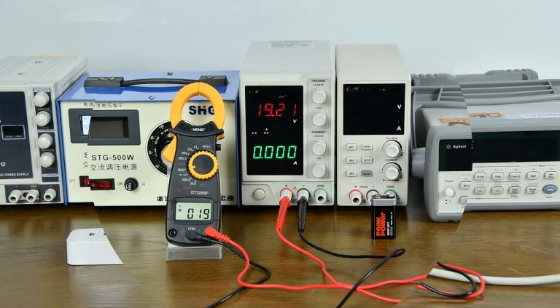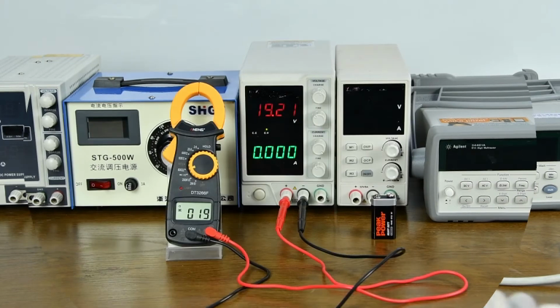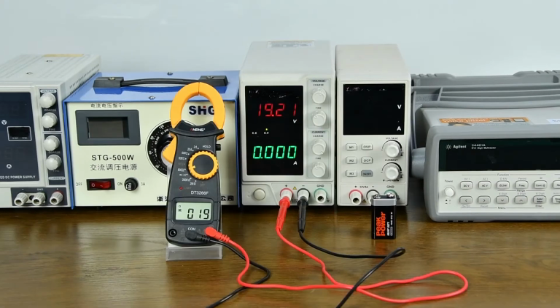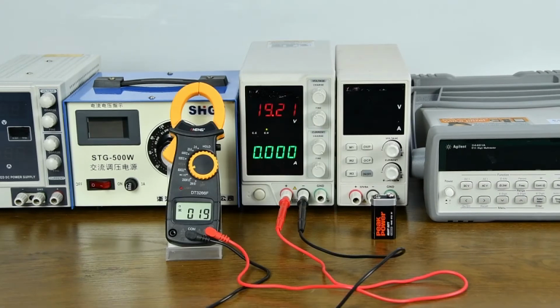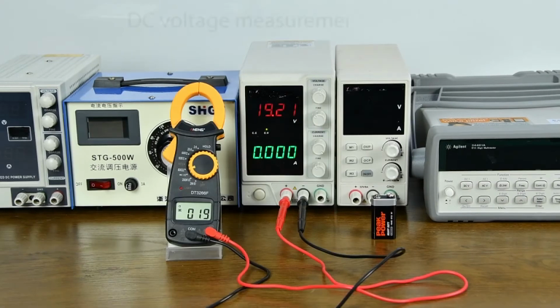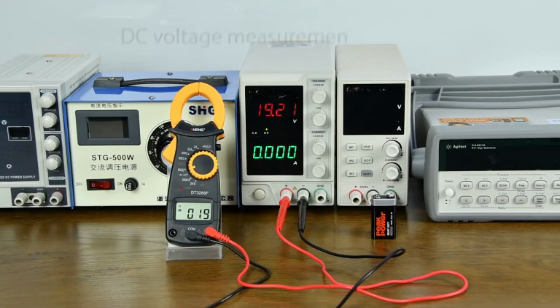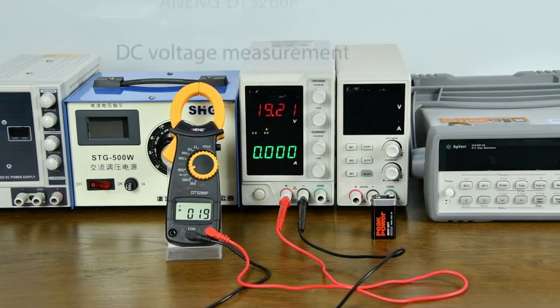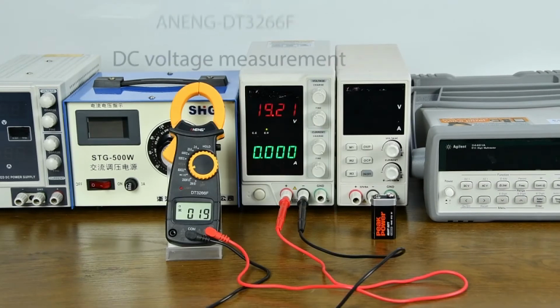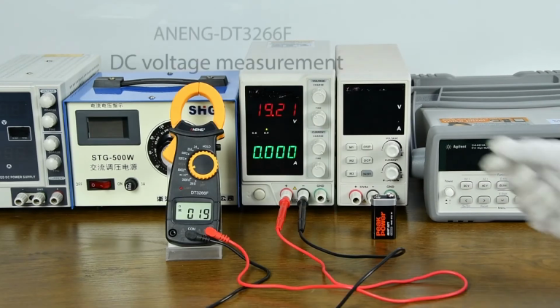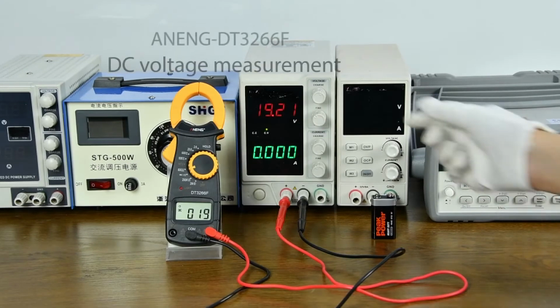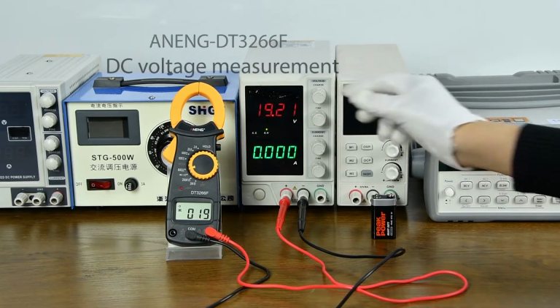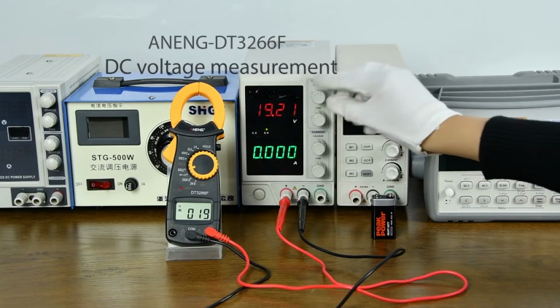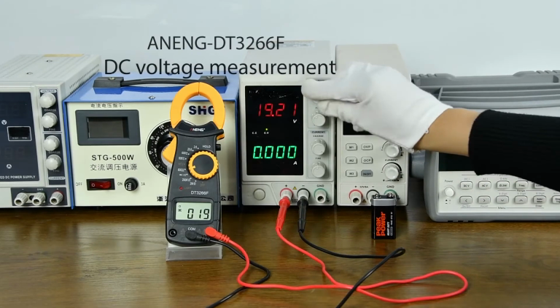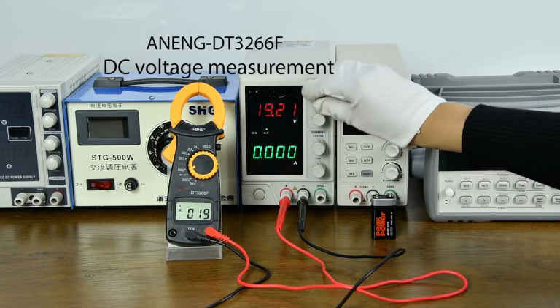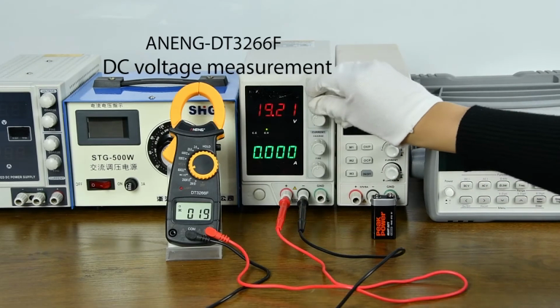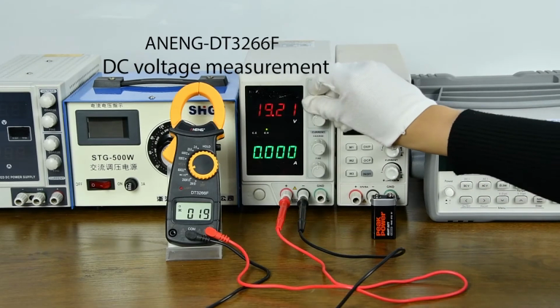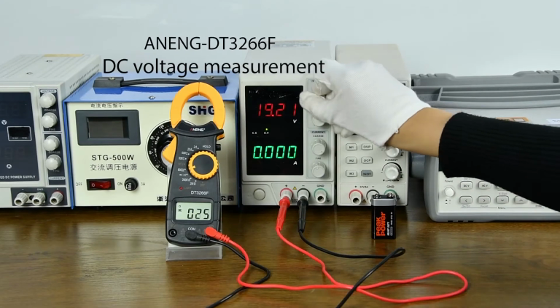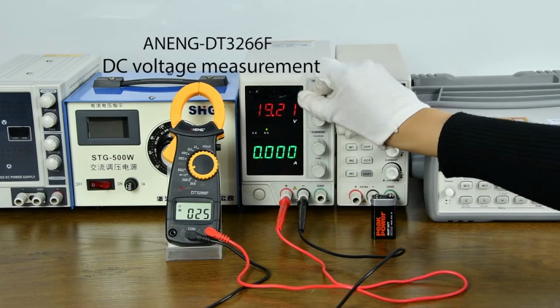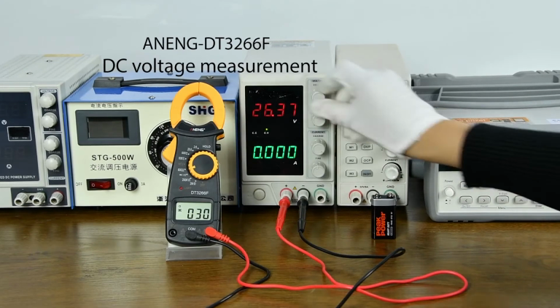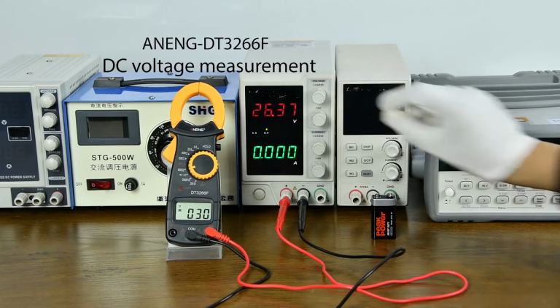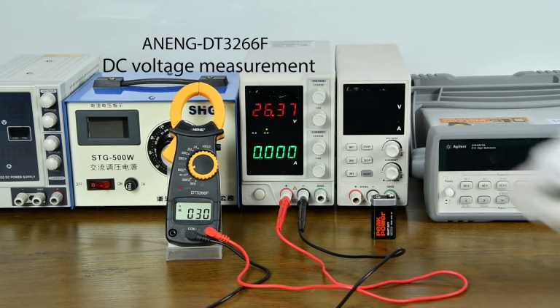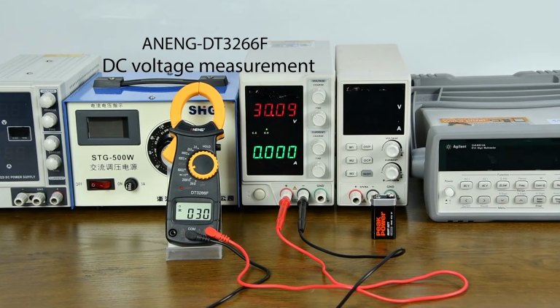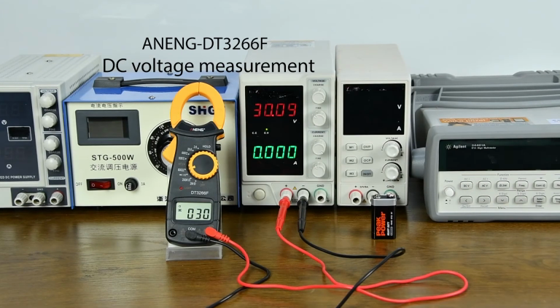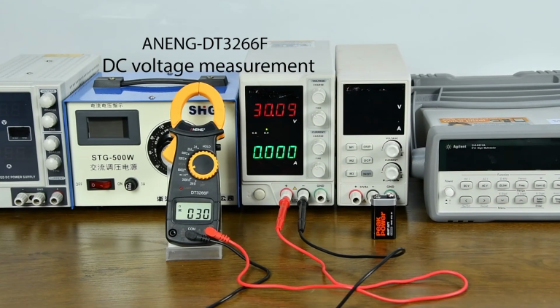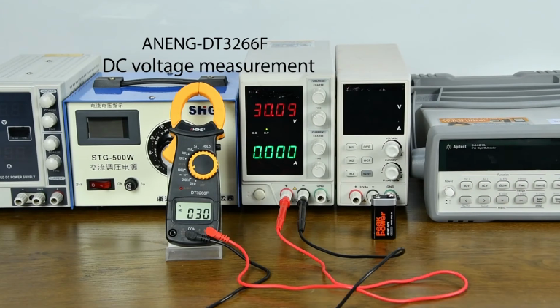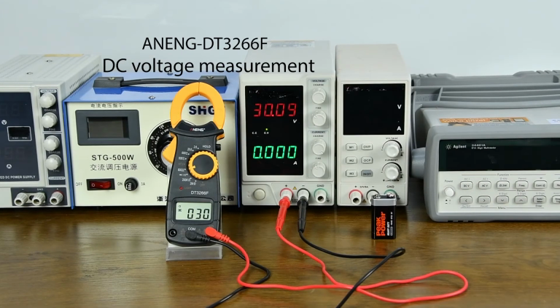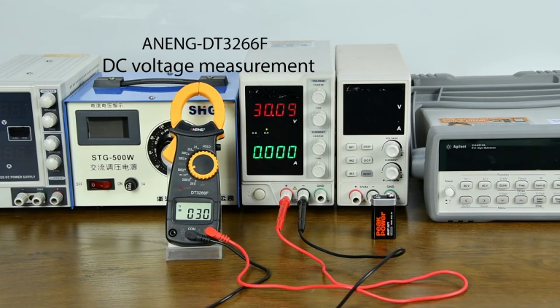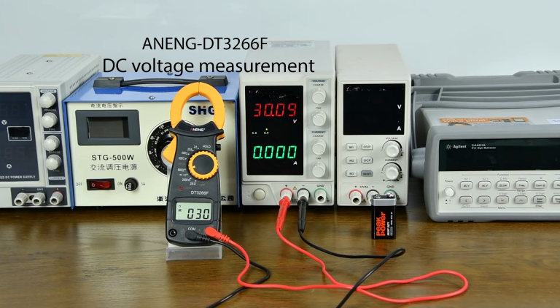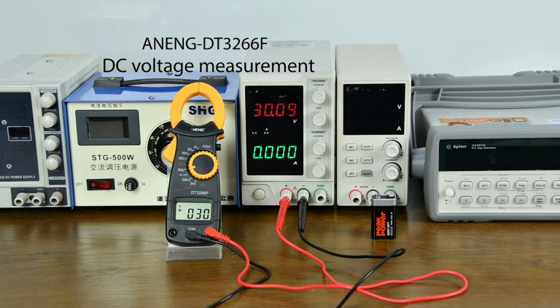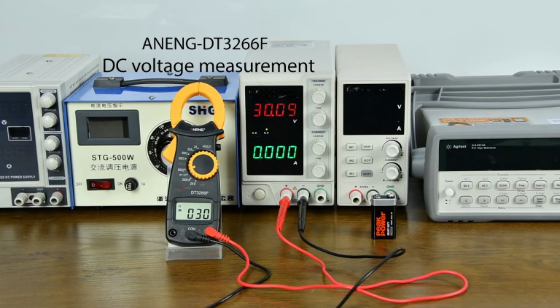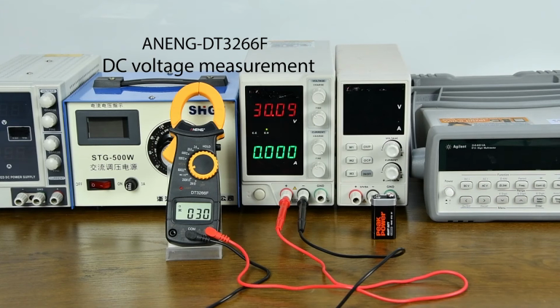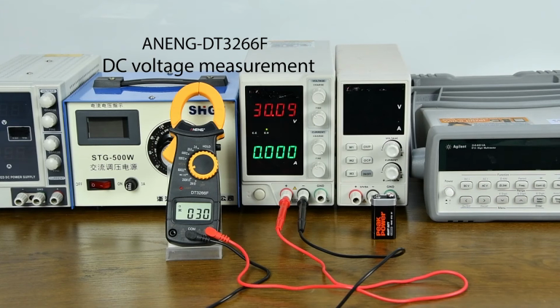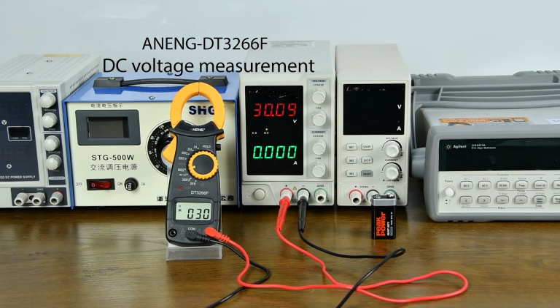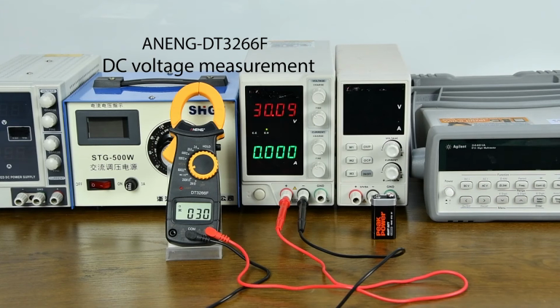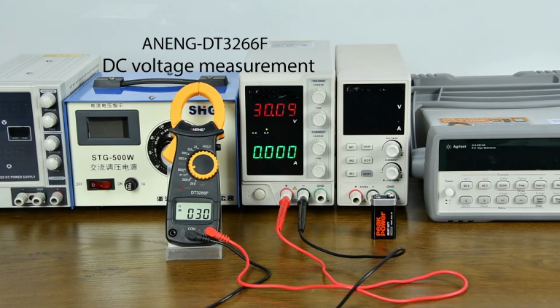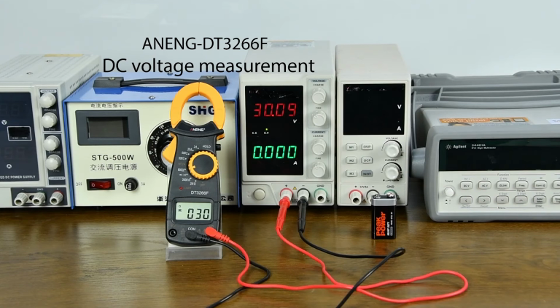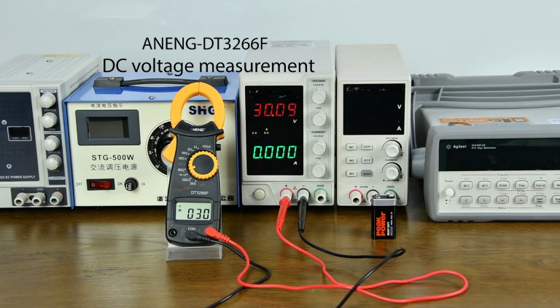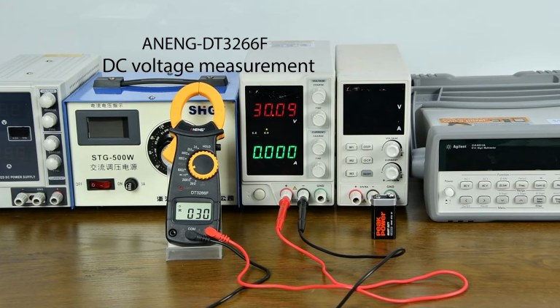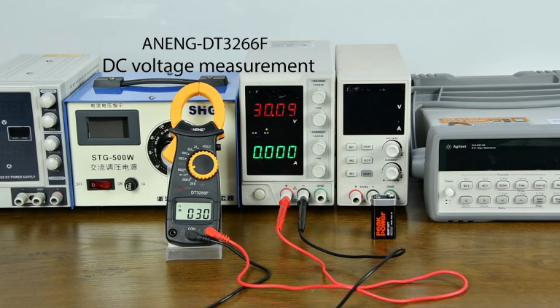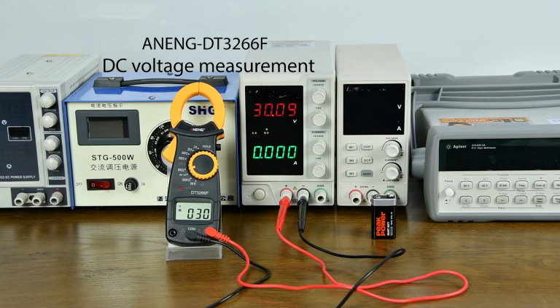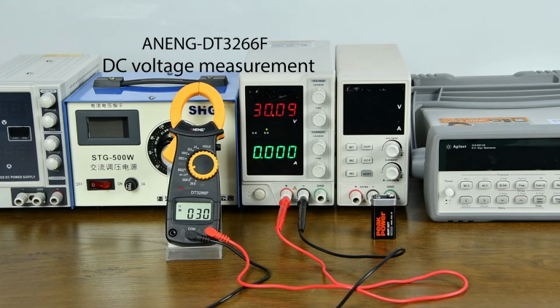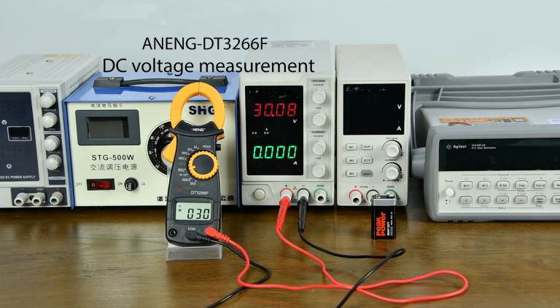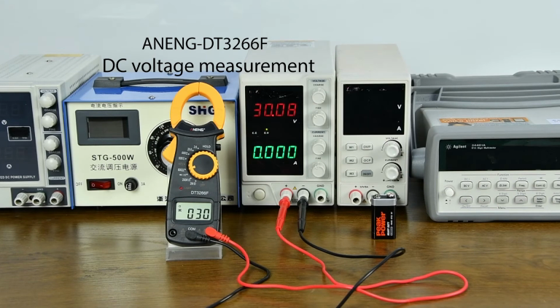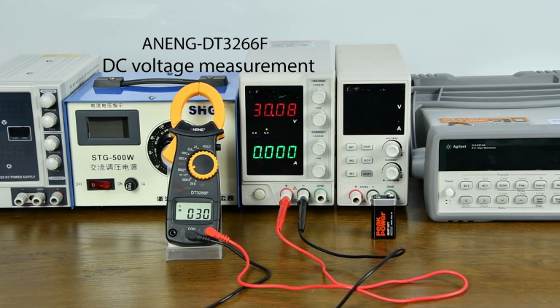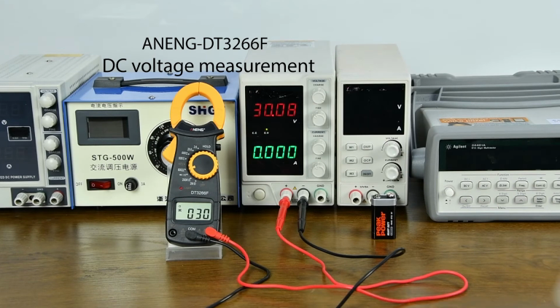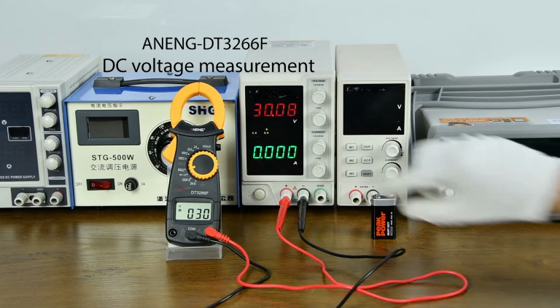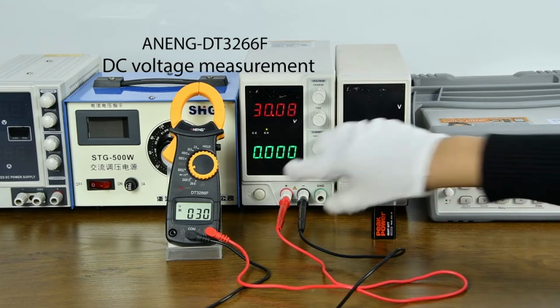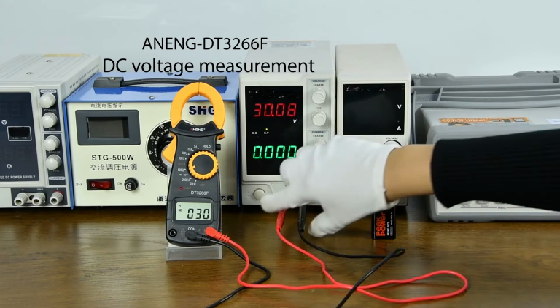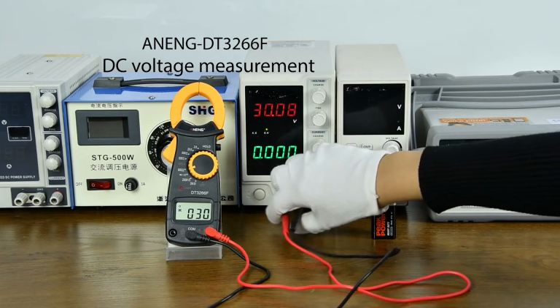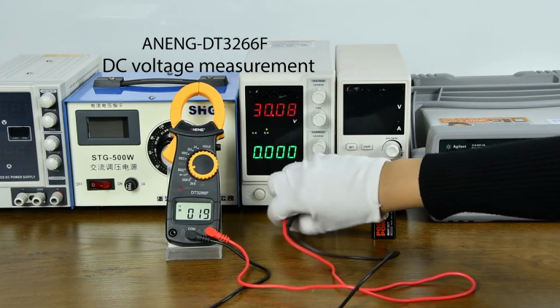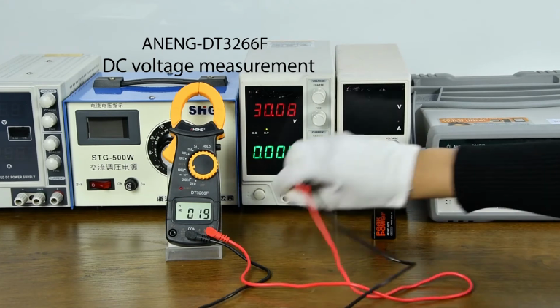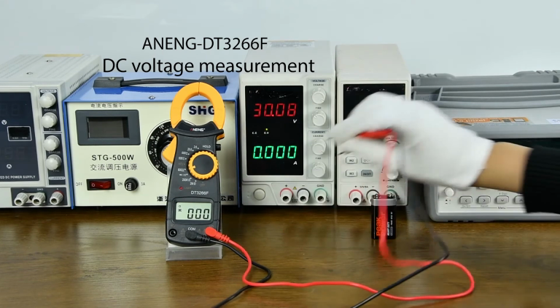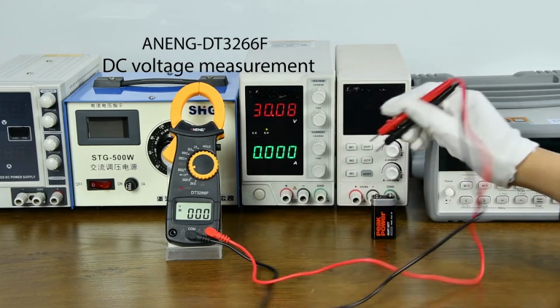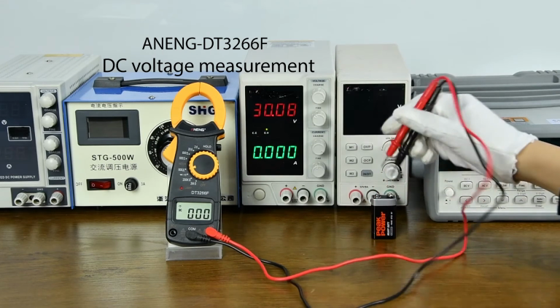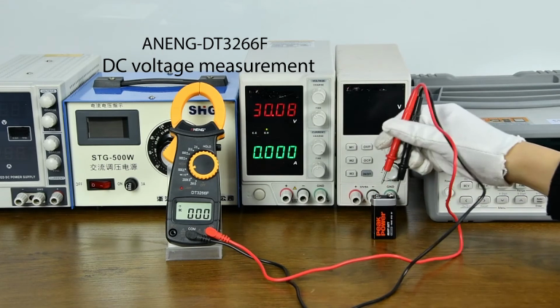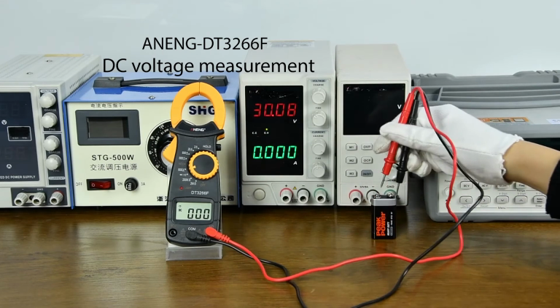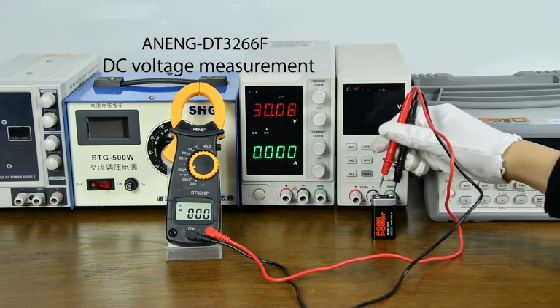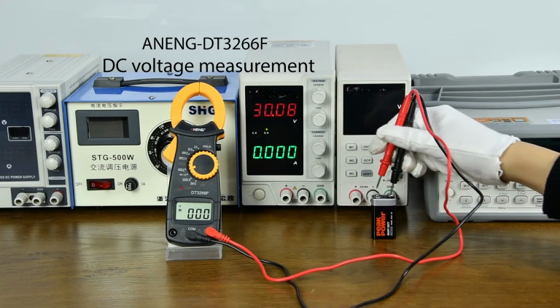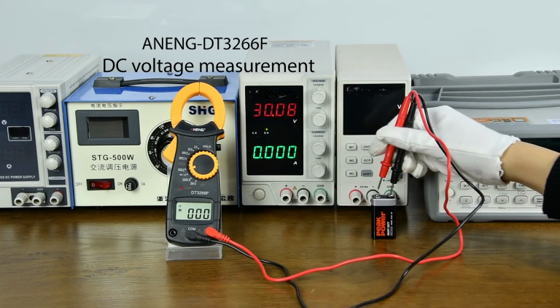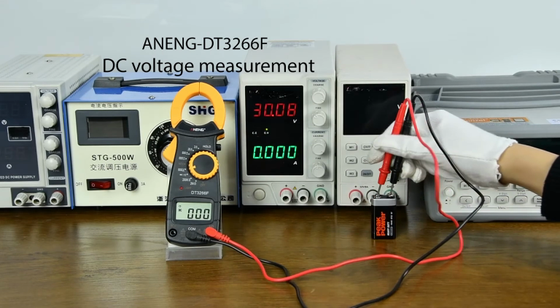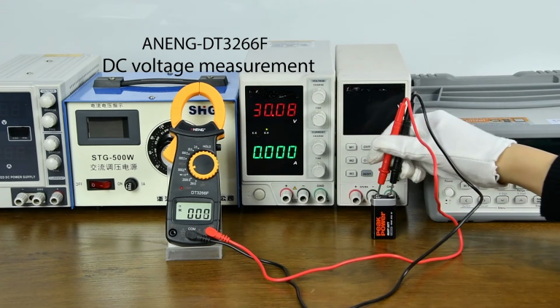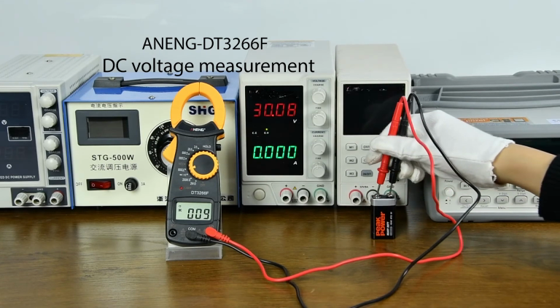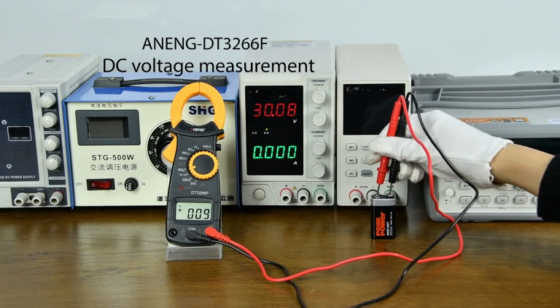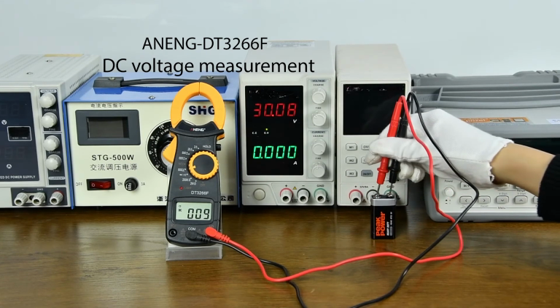For DC voltage measurement, this covers a DC regulated power supply and battery measurement display.